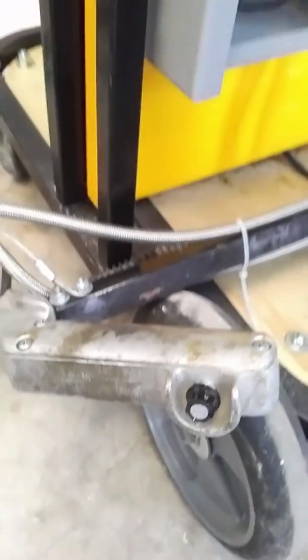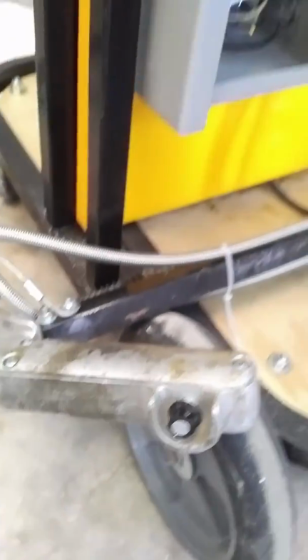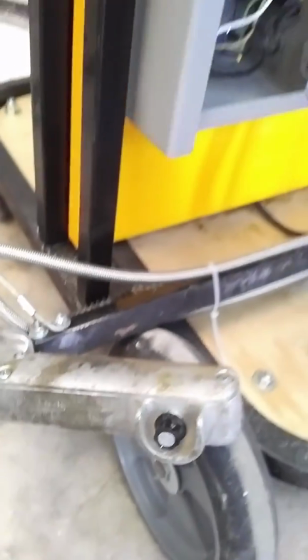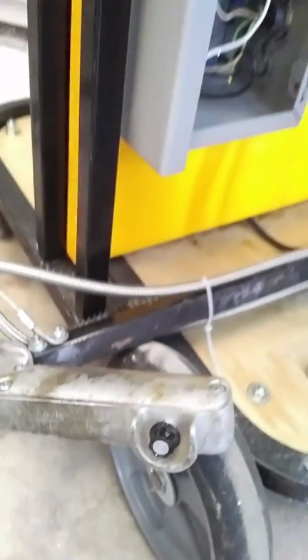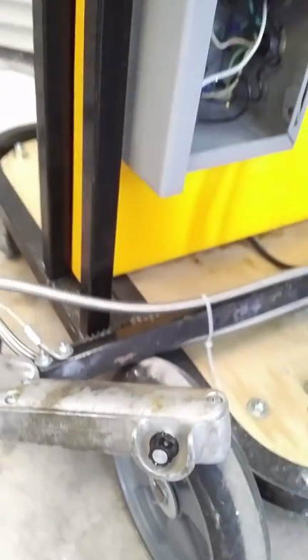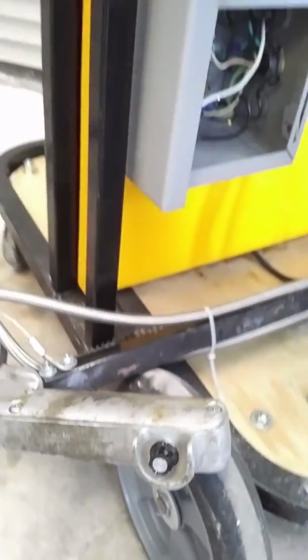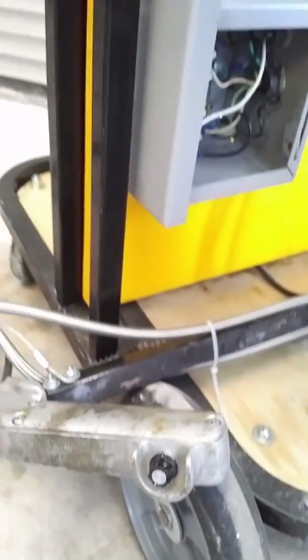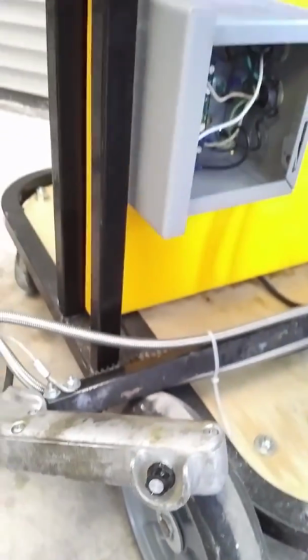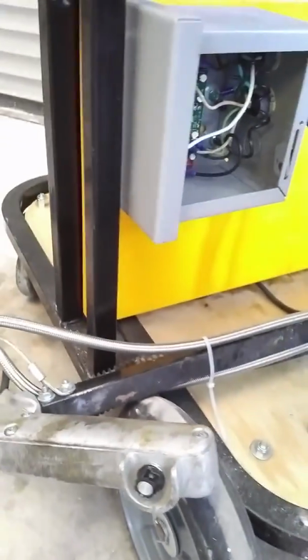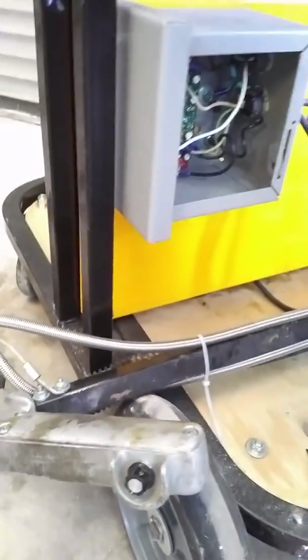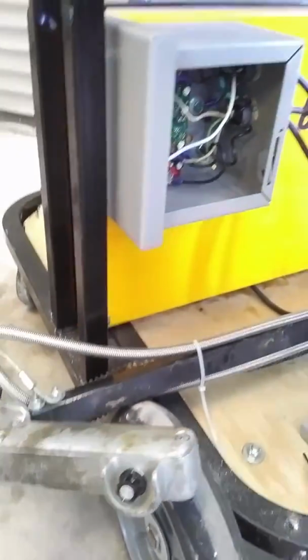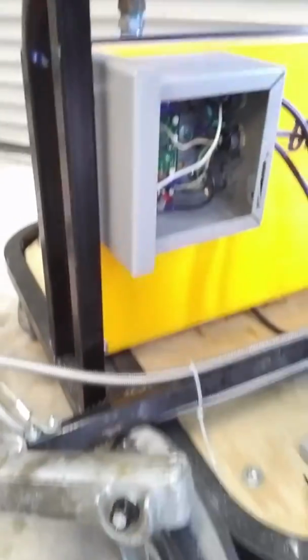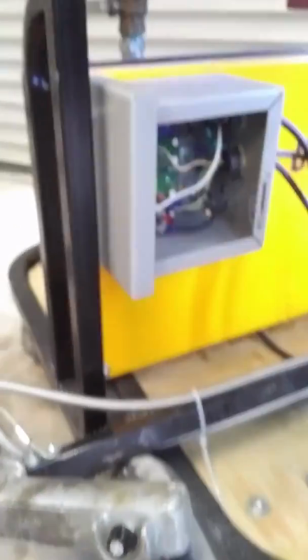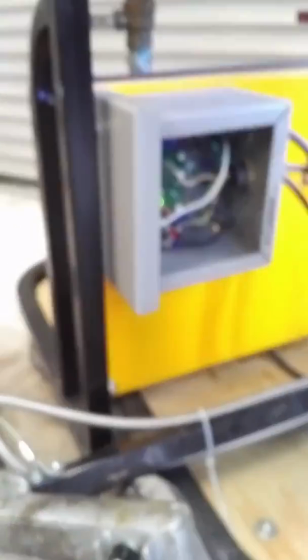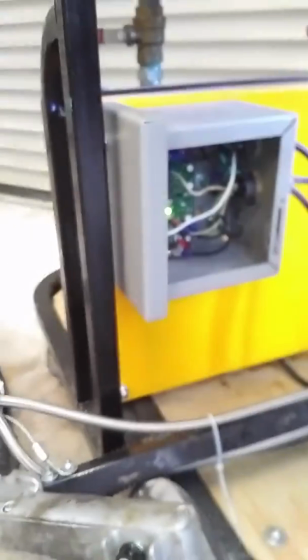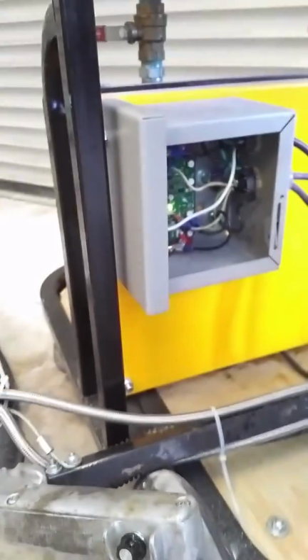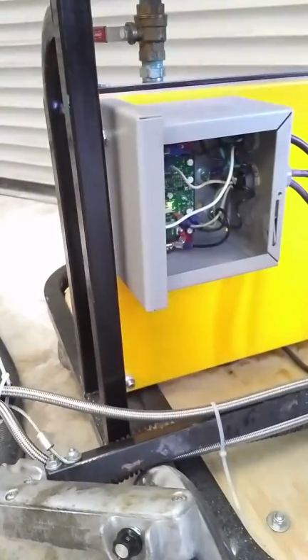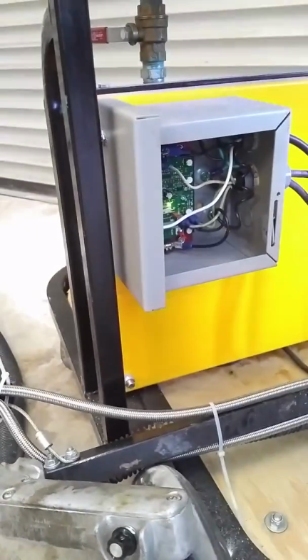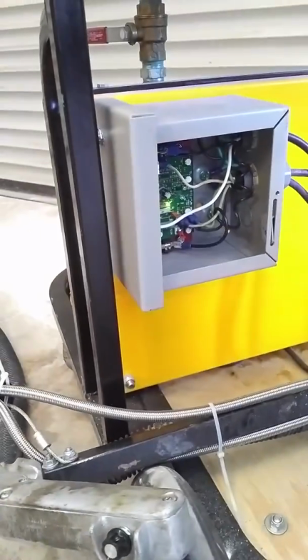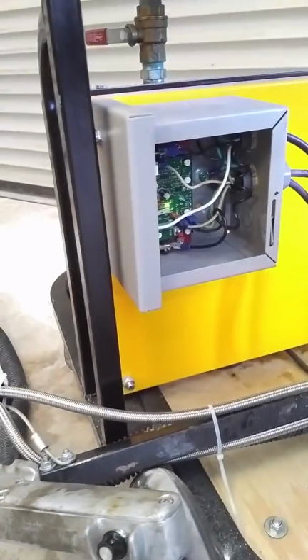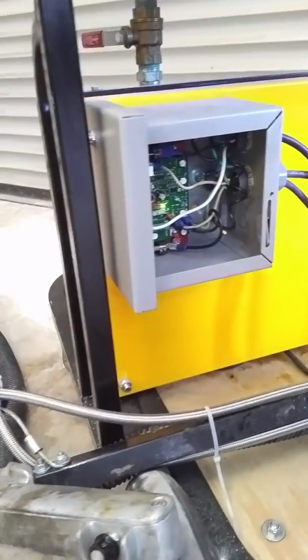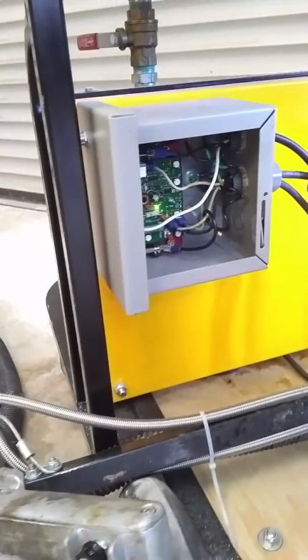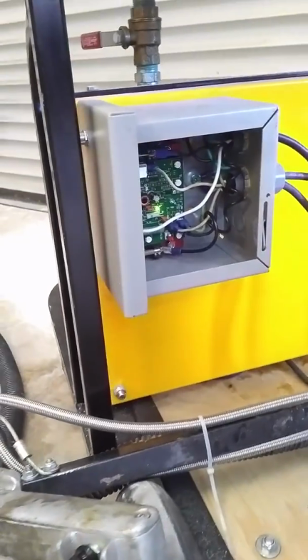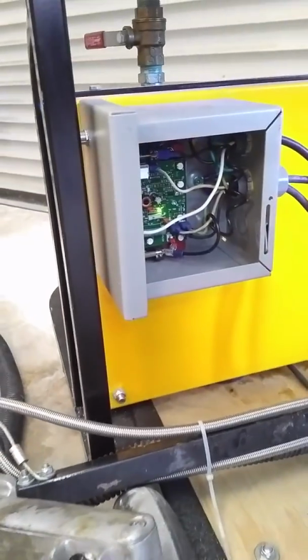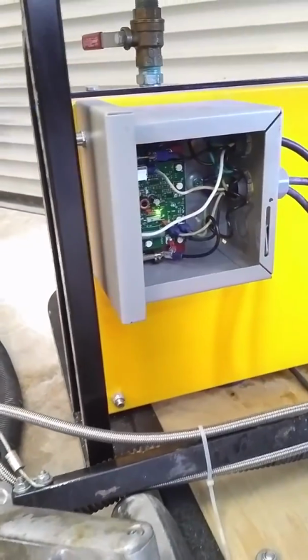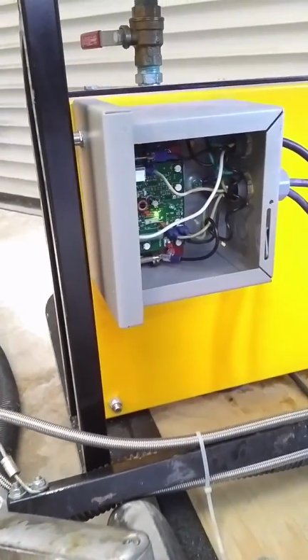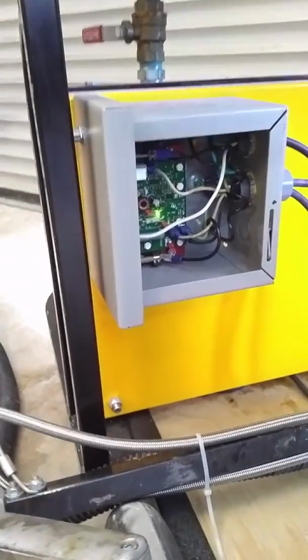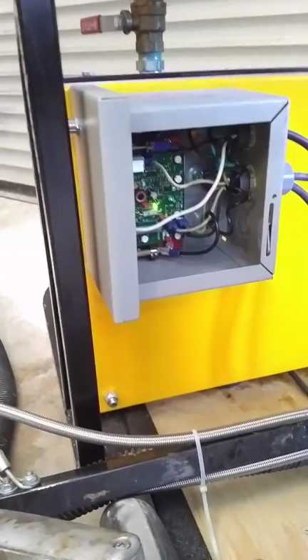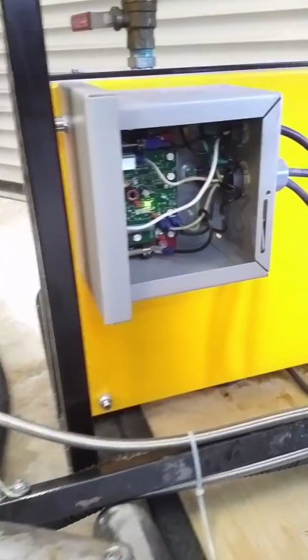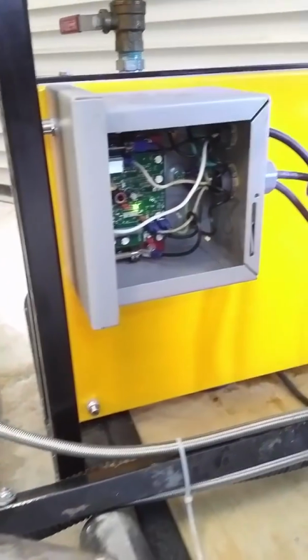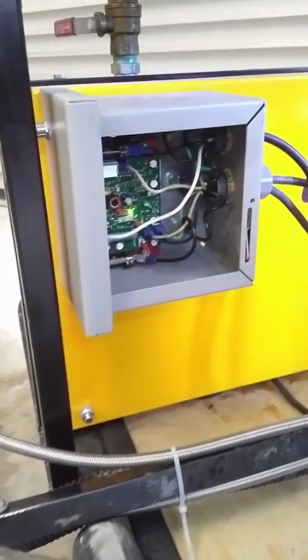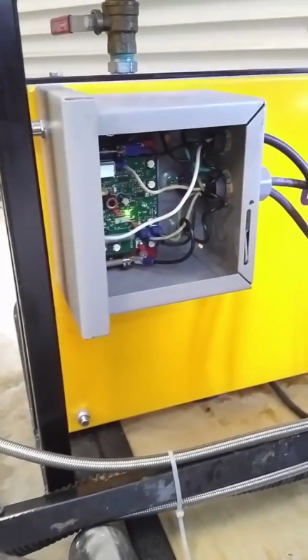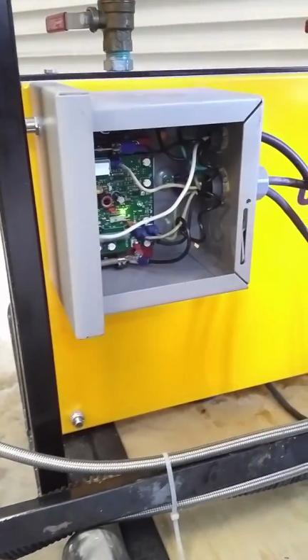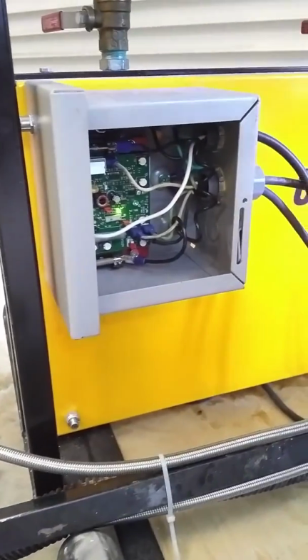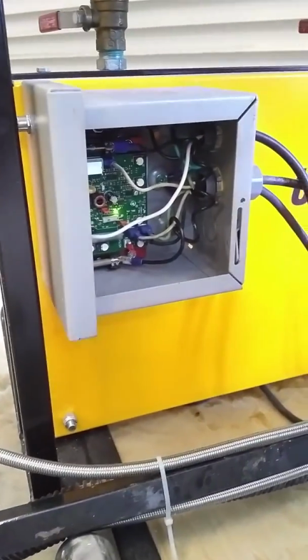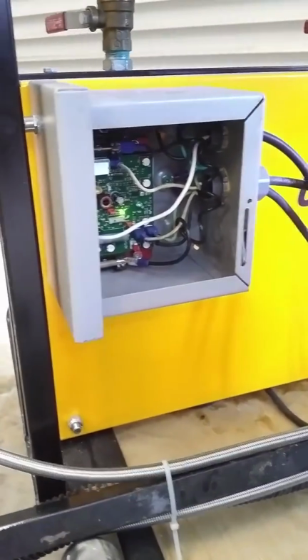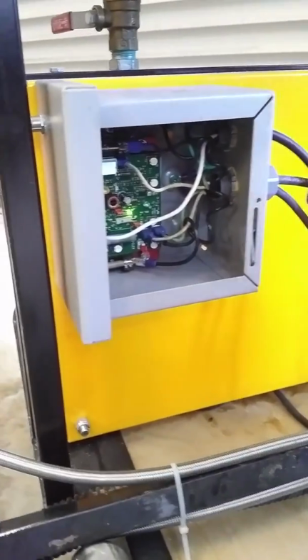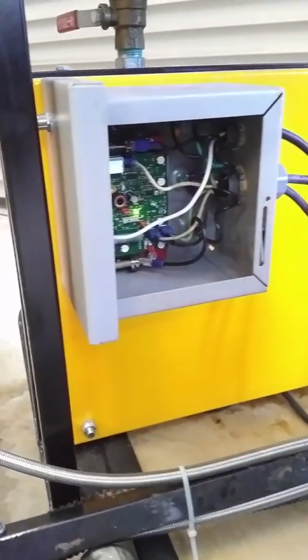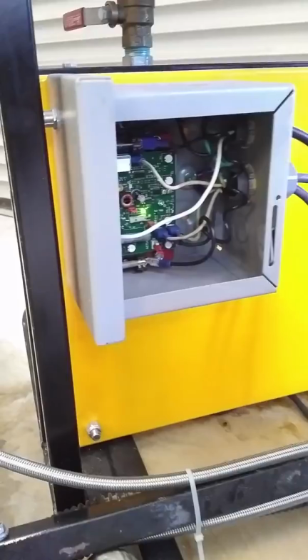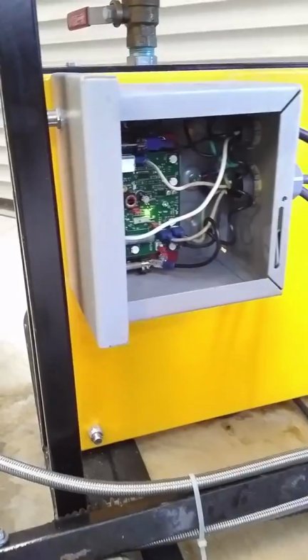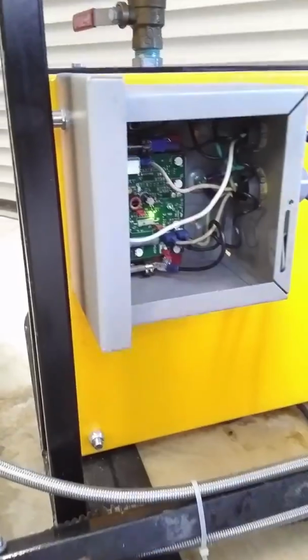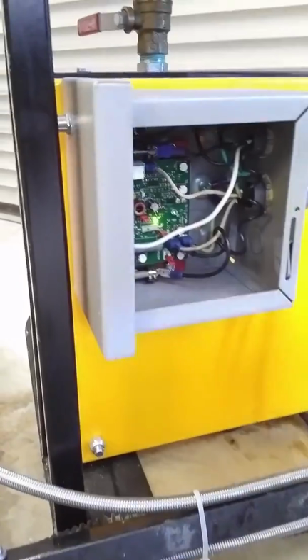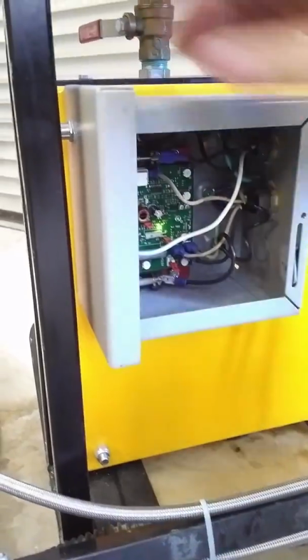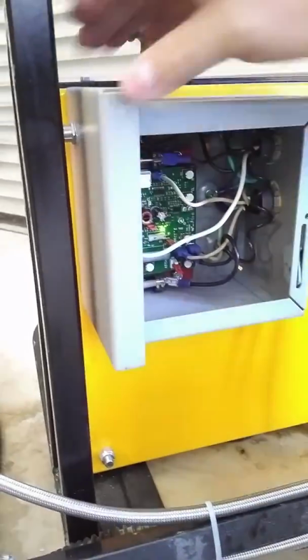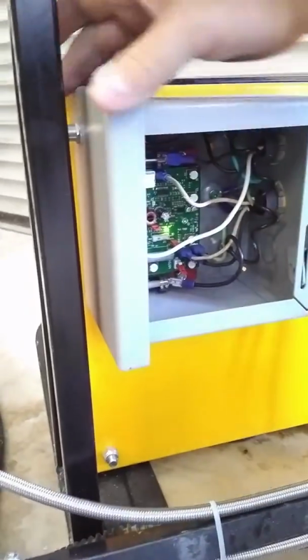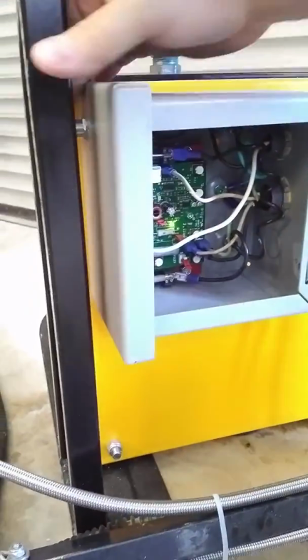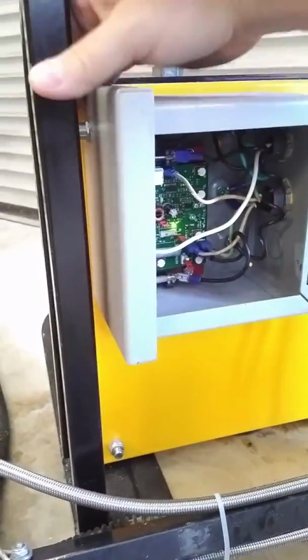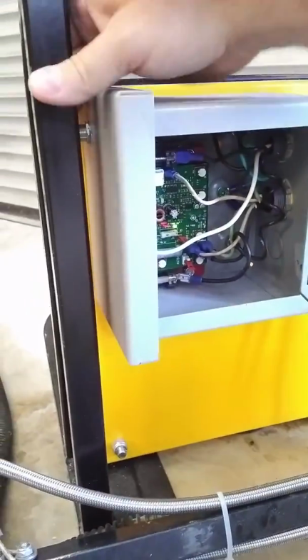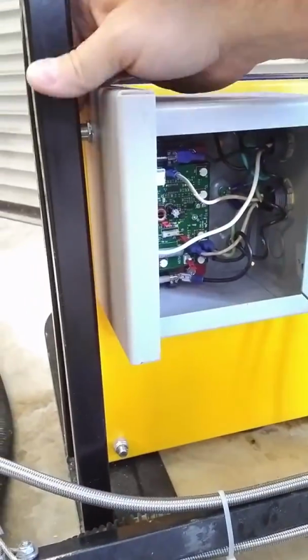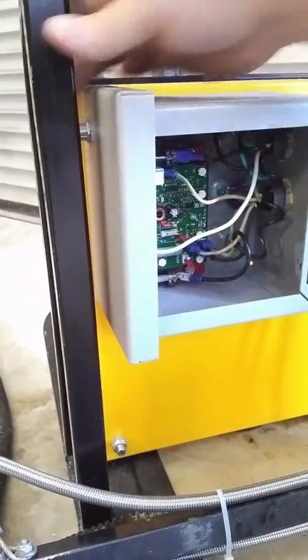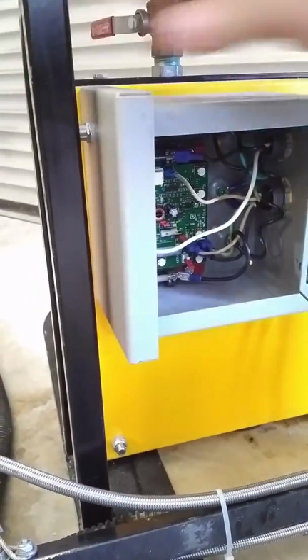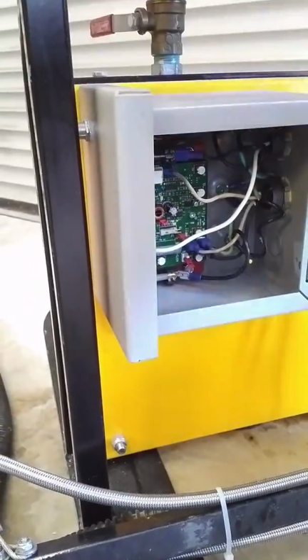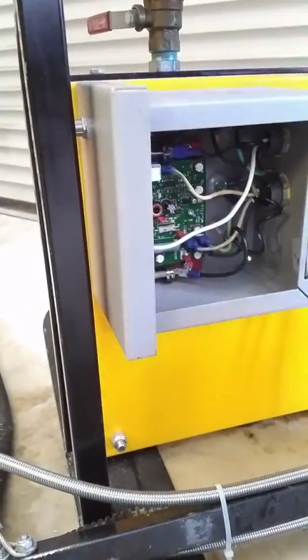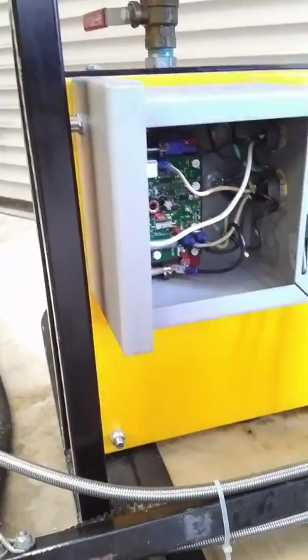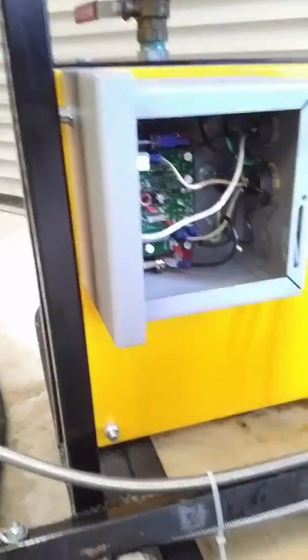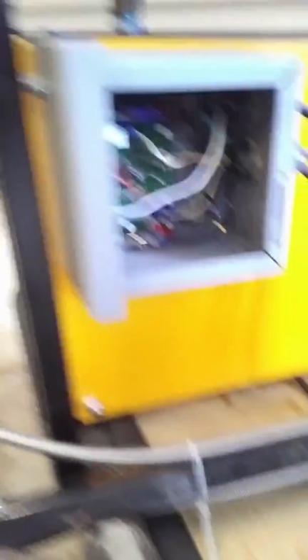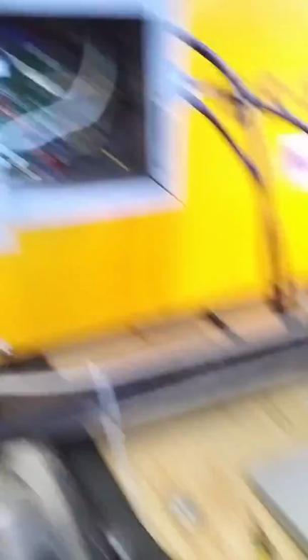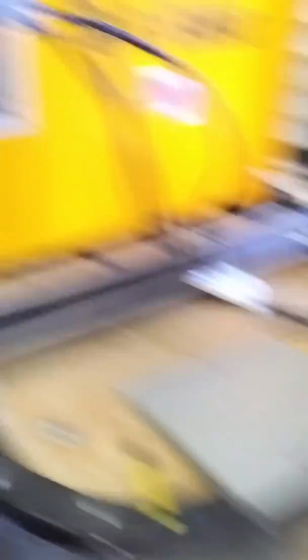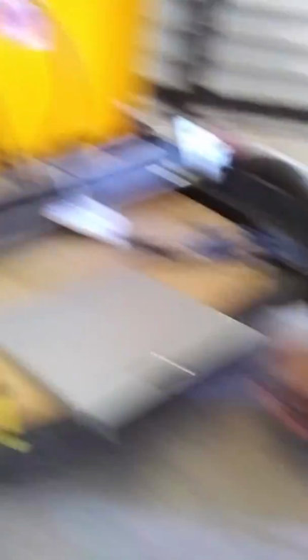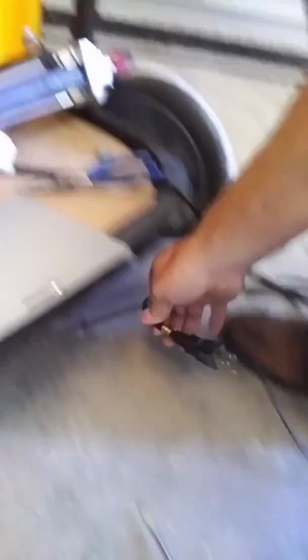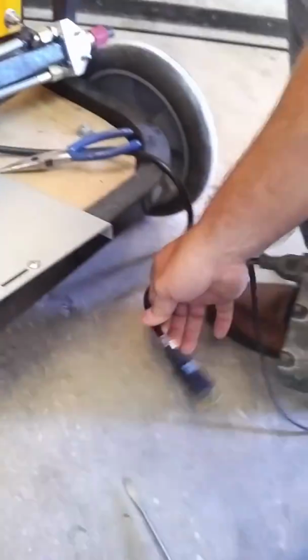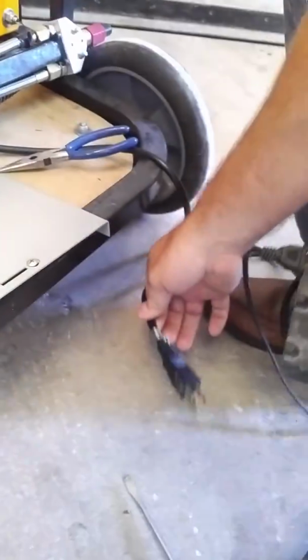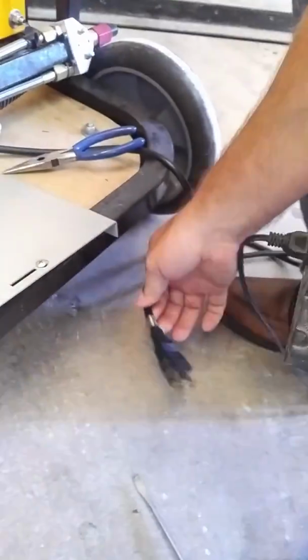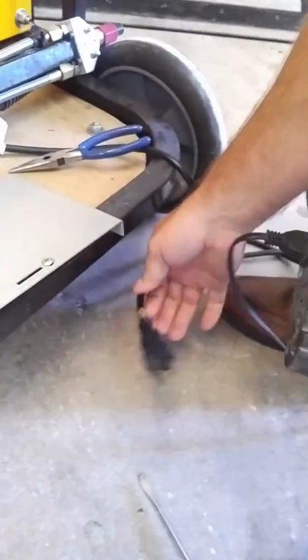However, if yours is not, here's a simple thing you can do. First, shut off the power and unplug the machine.